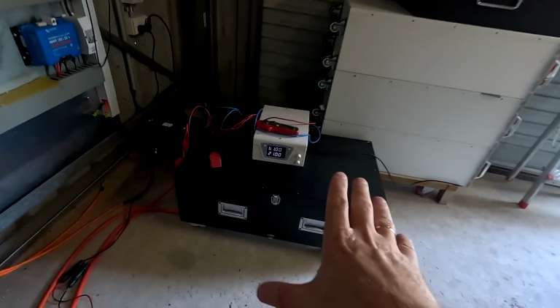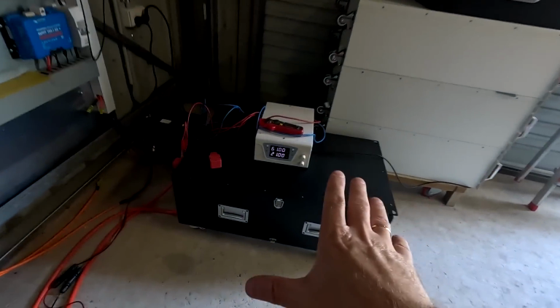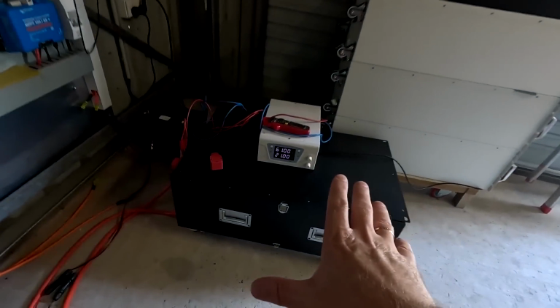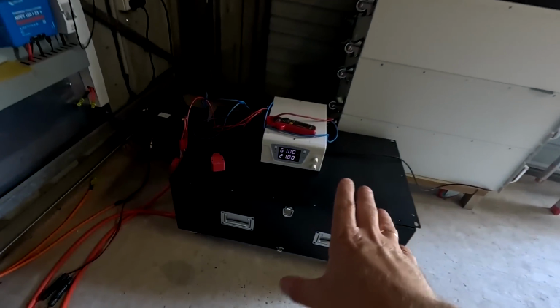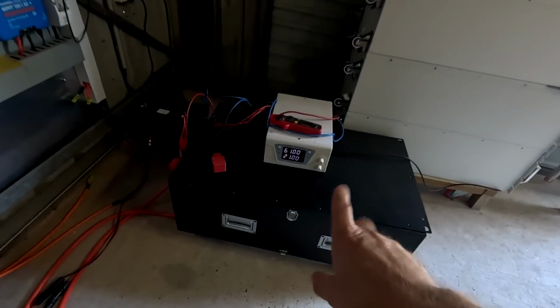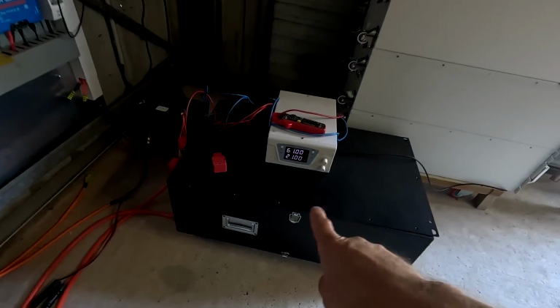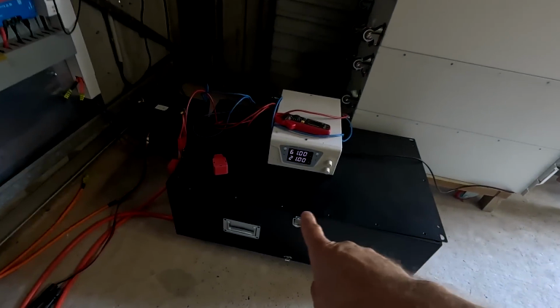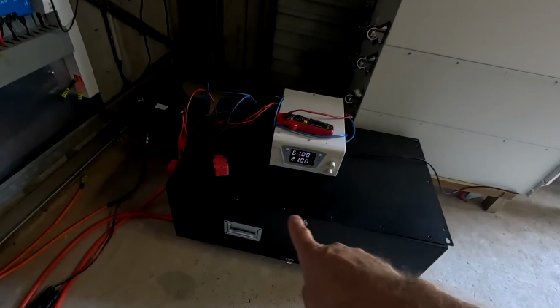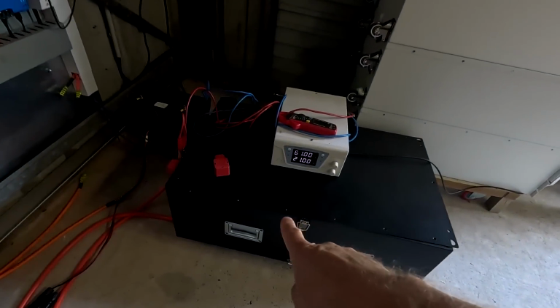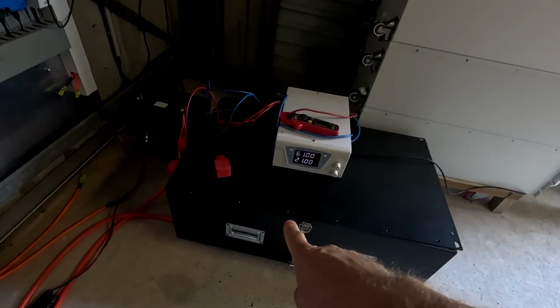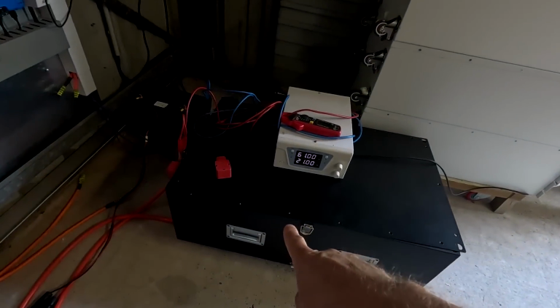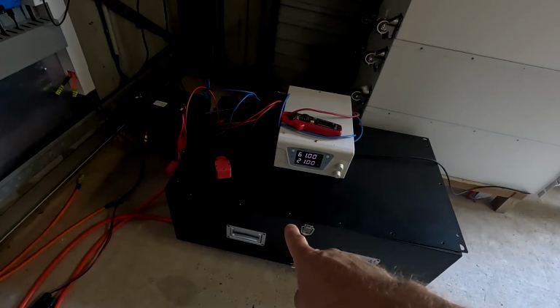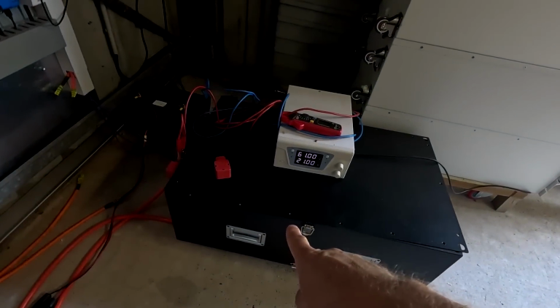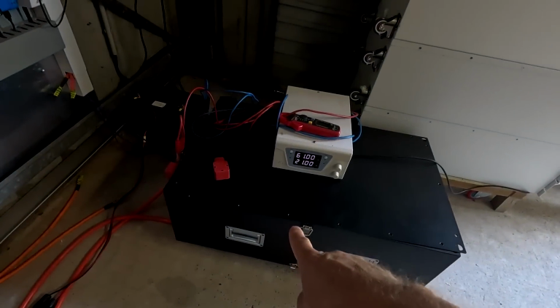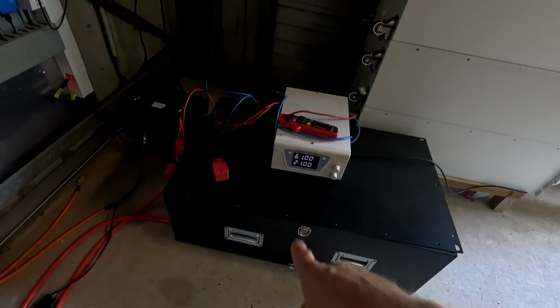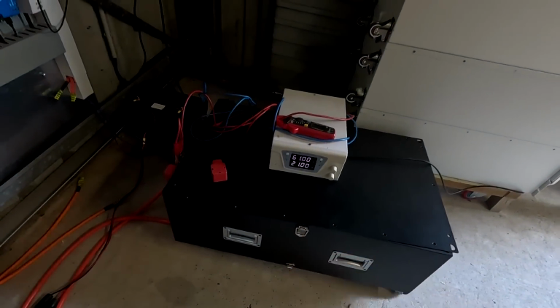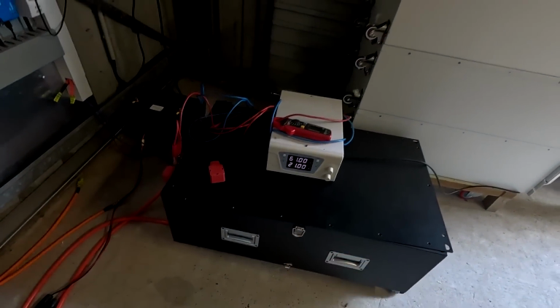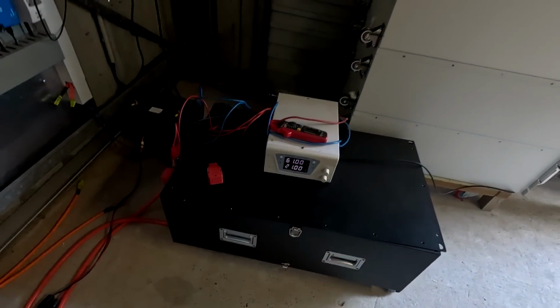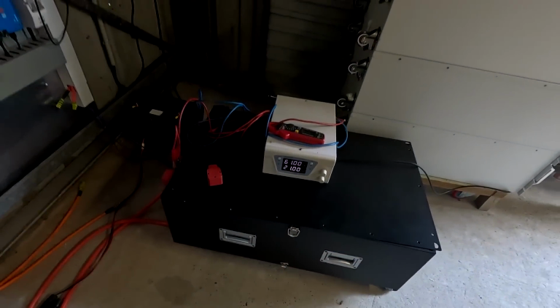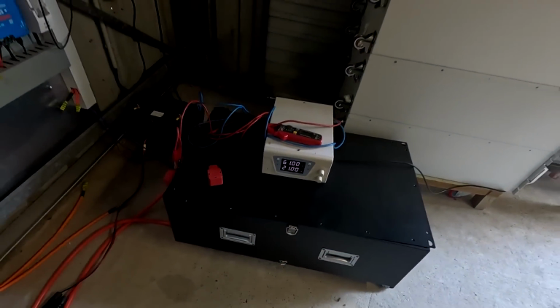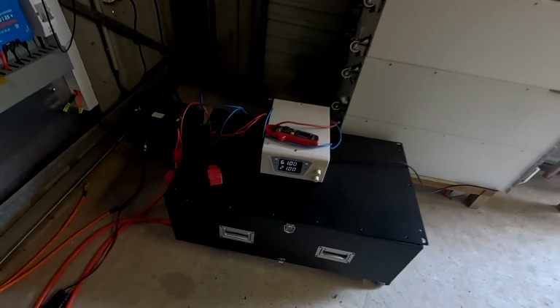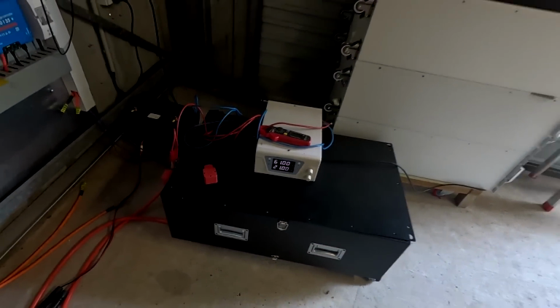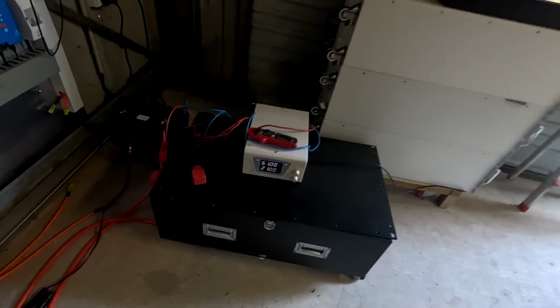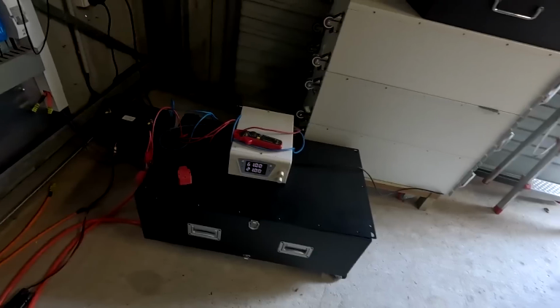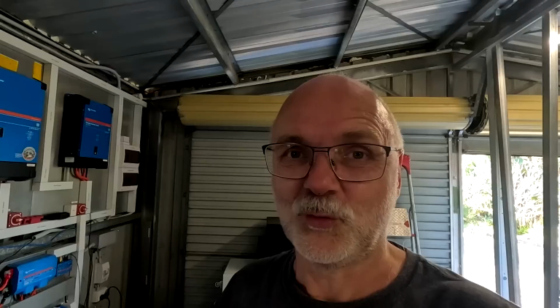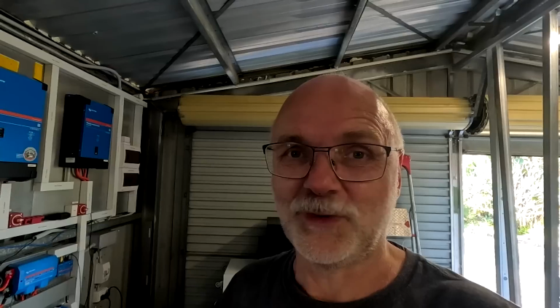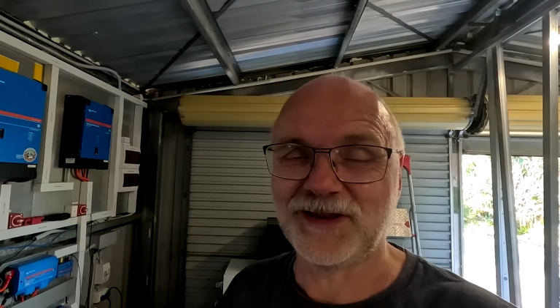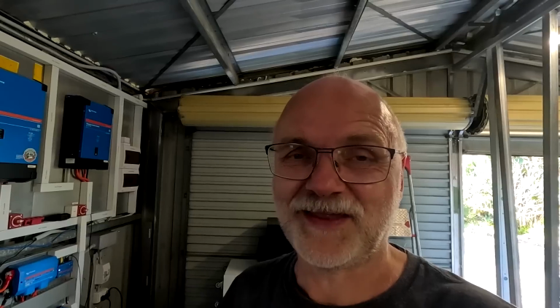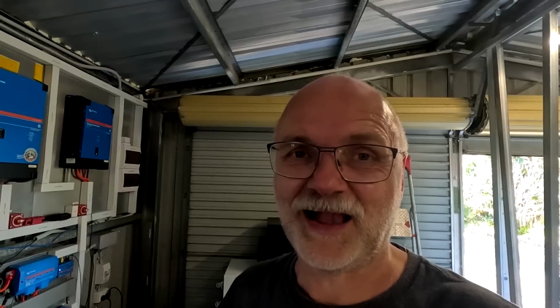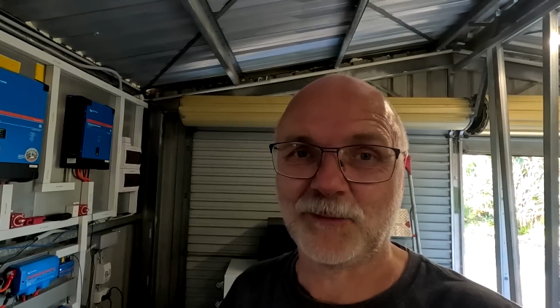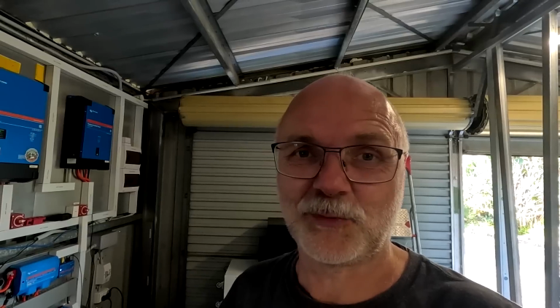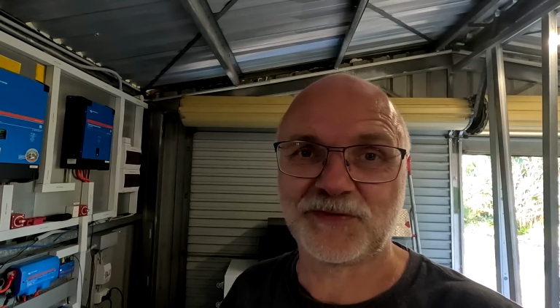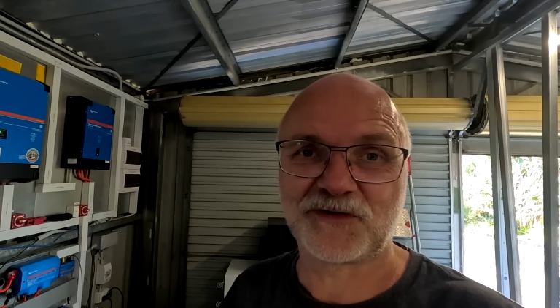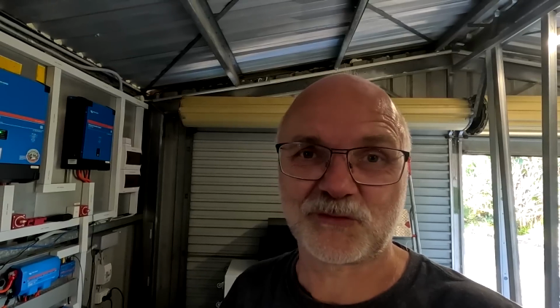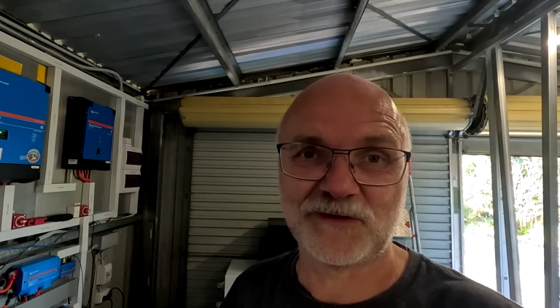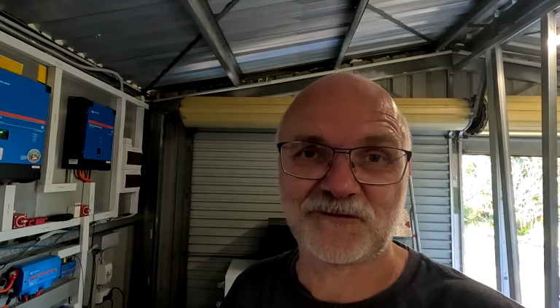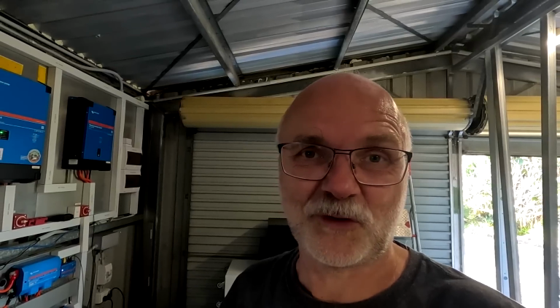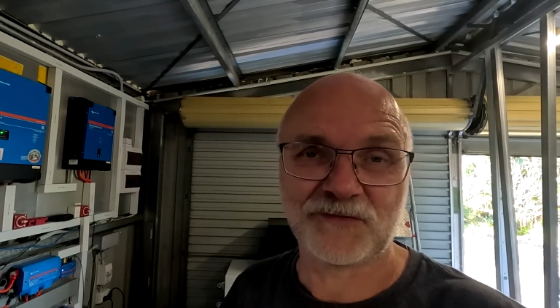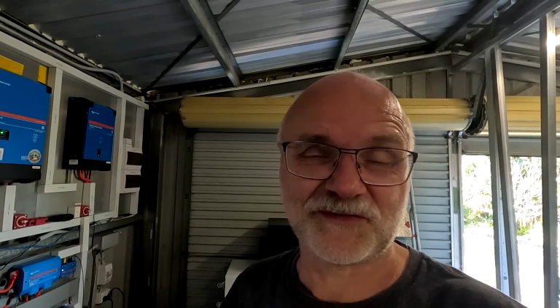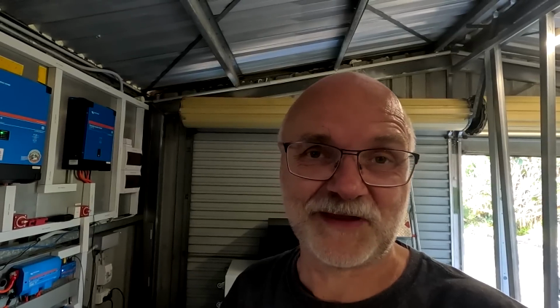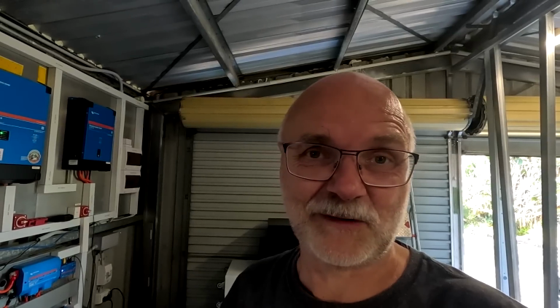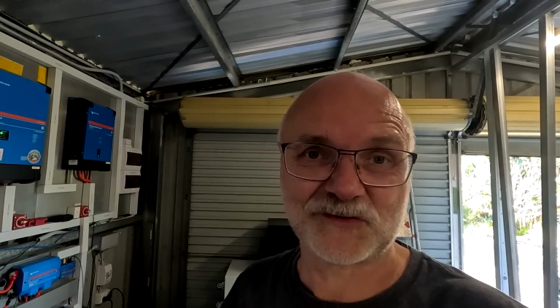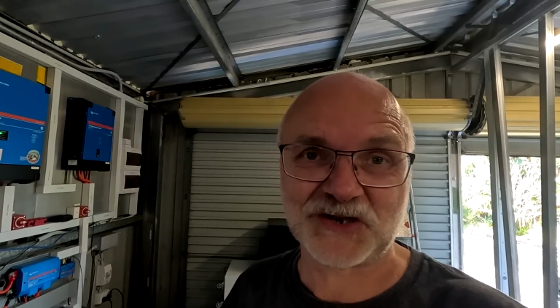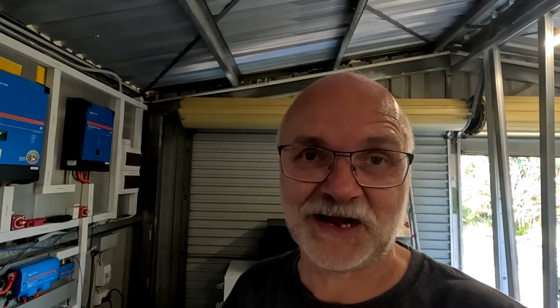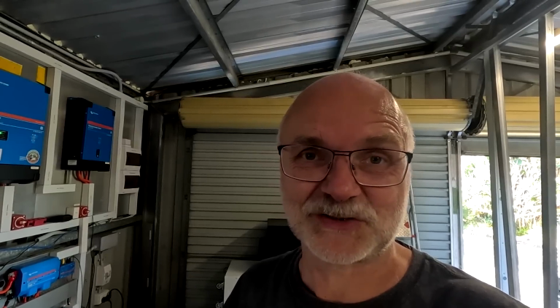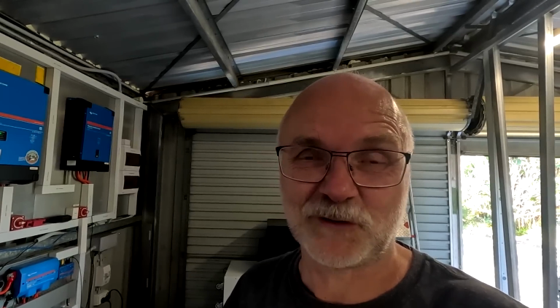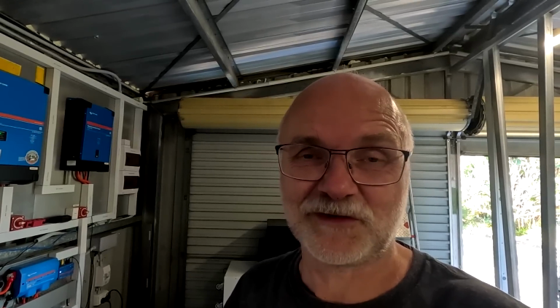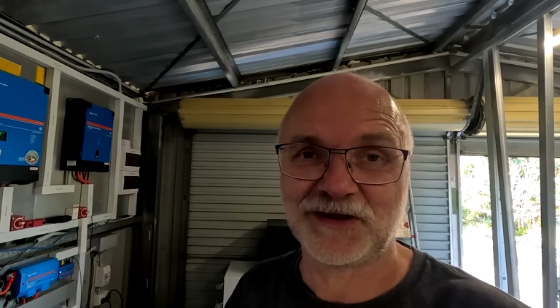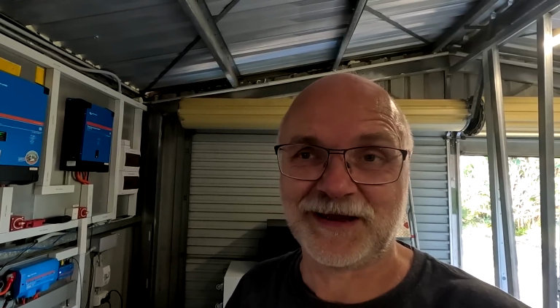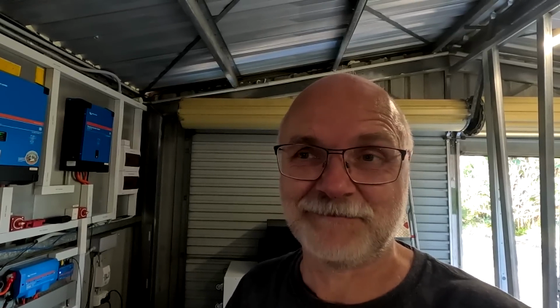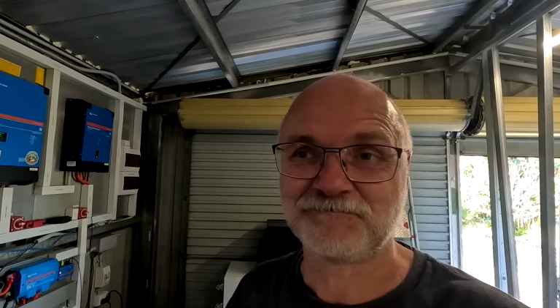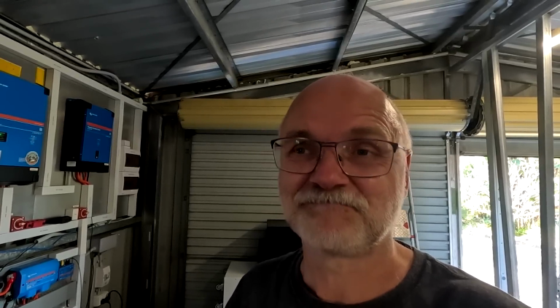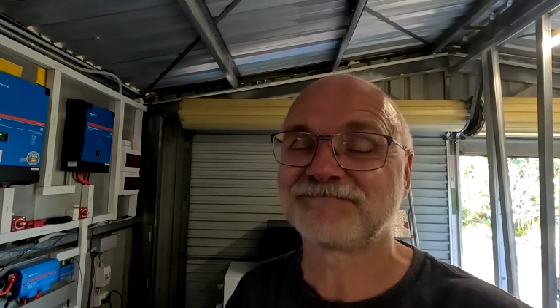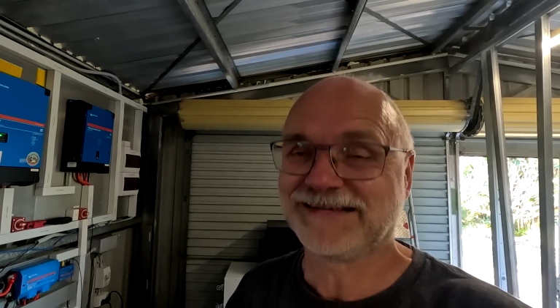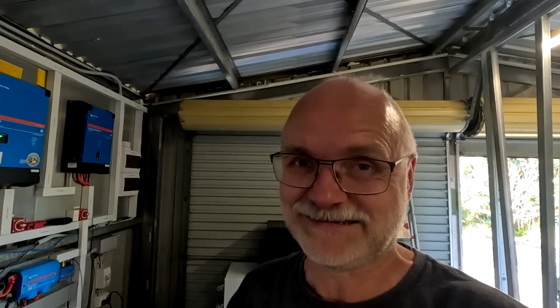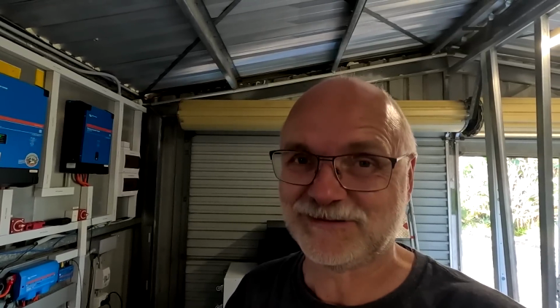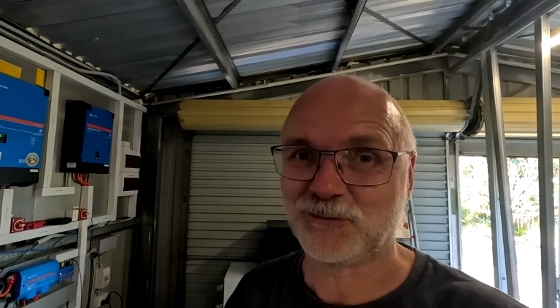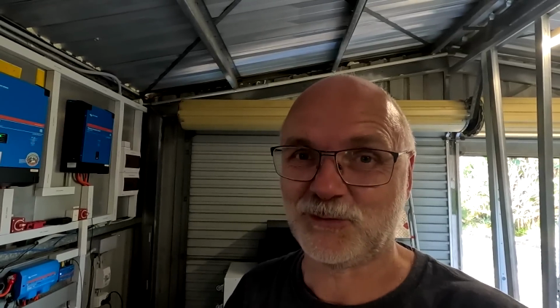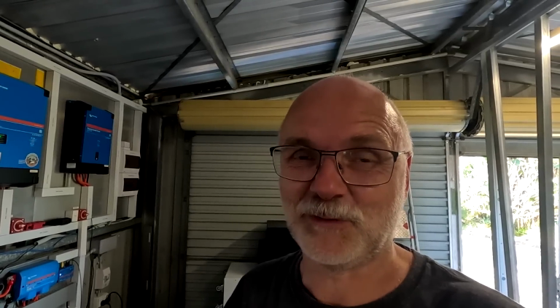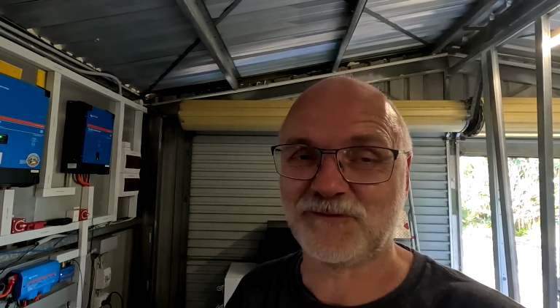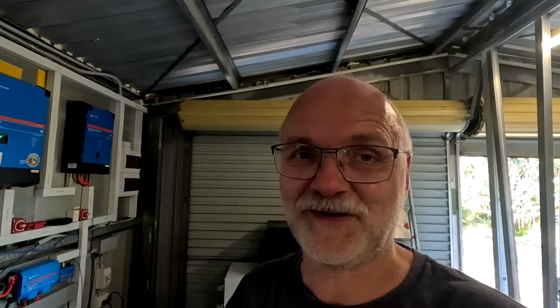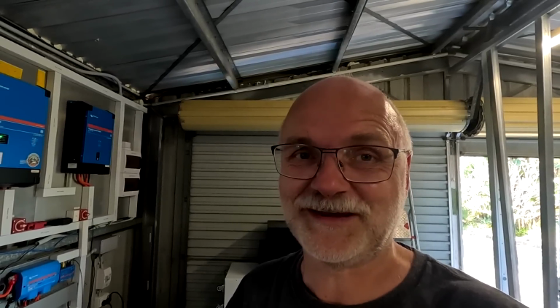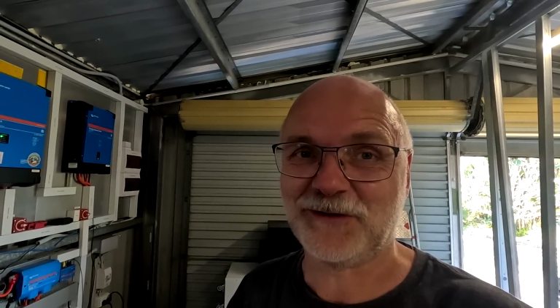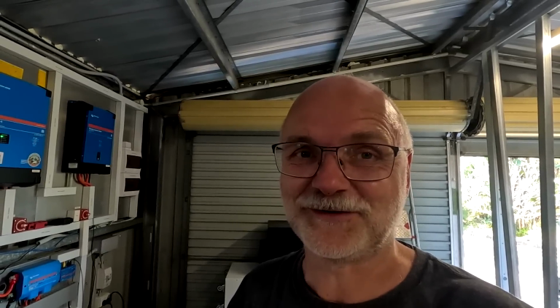Fully calibrated JK BMS now. Will it help with the drift of the state of charge over time? We will find out.